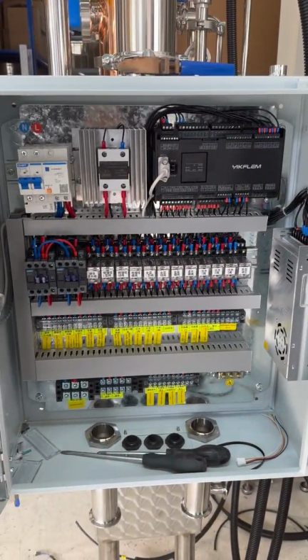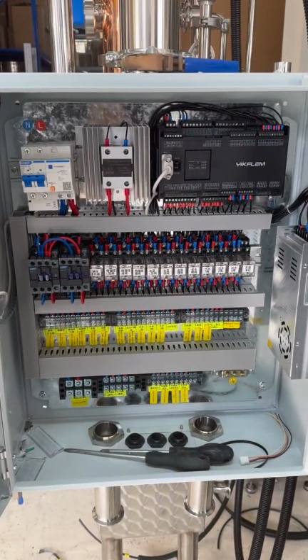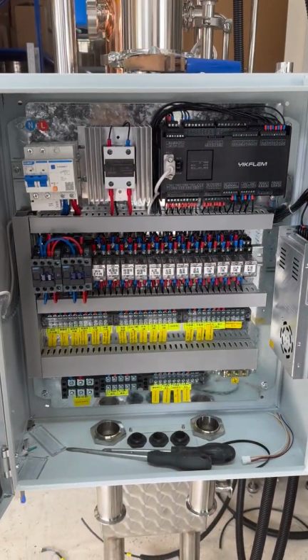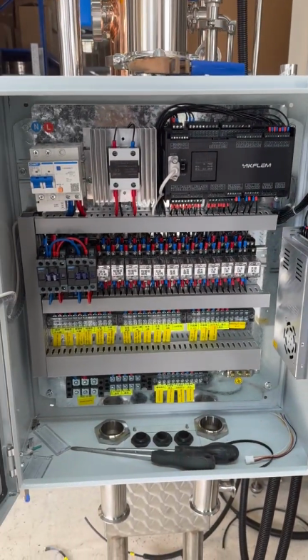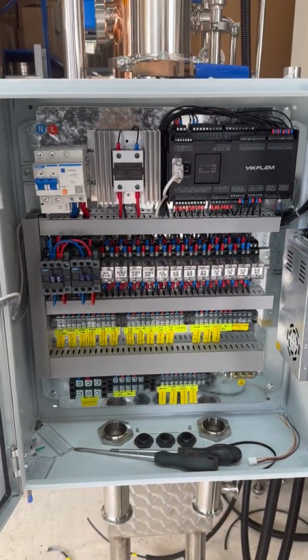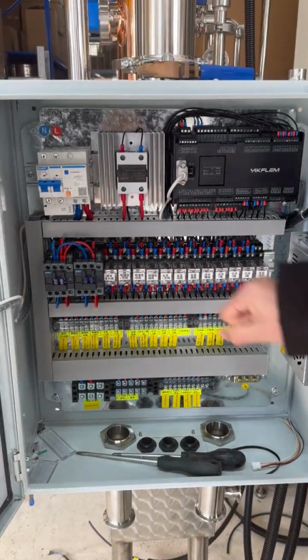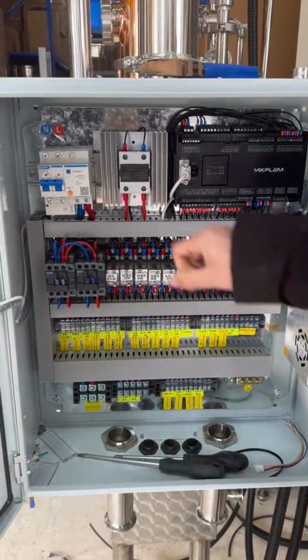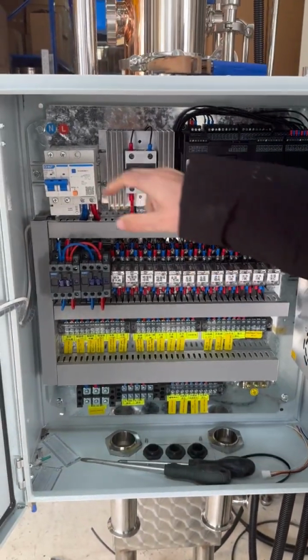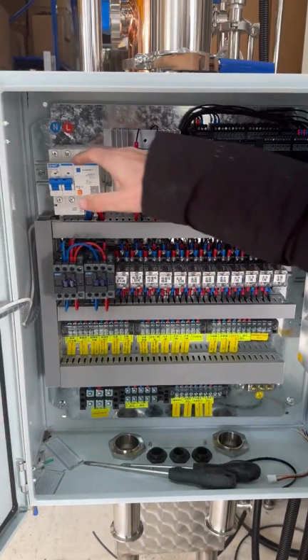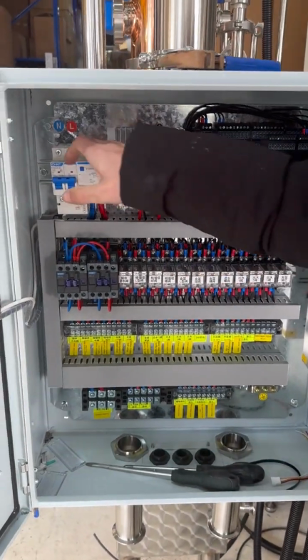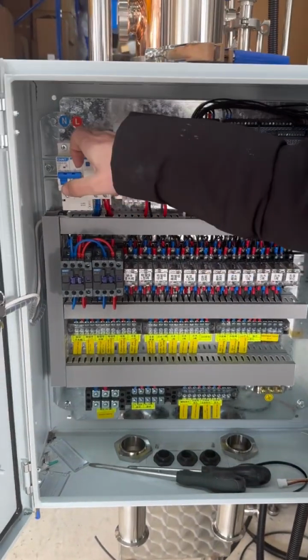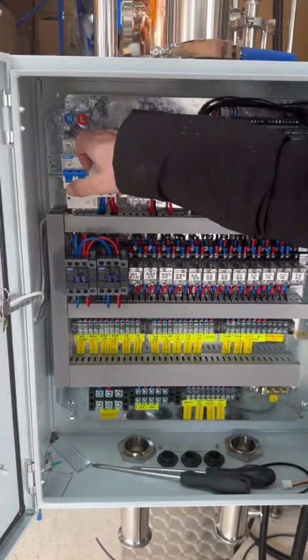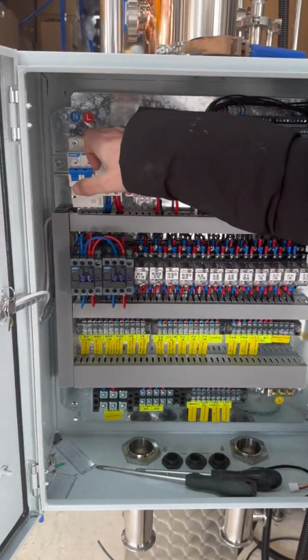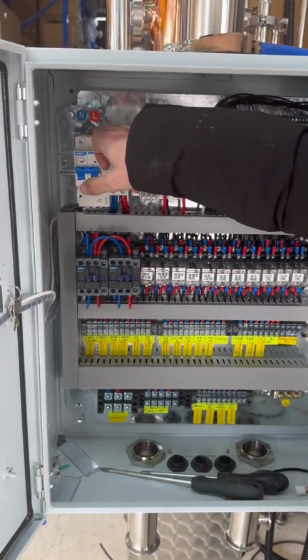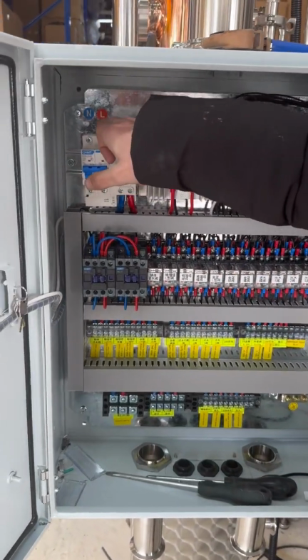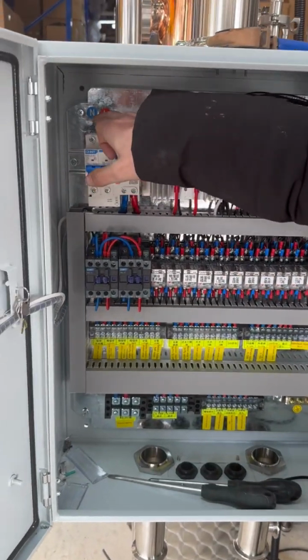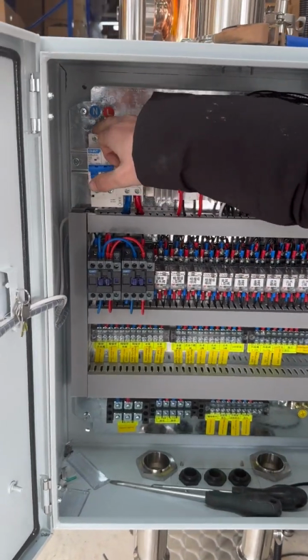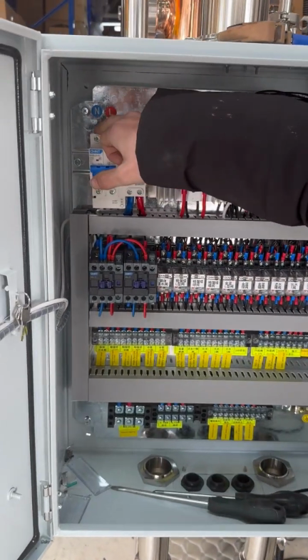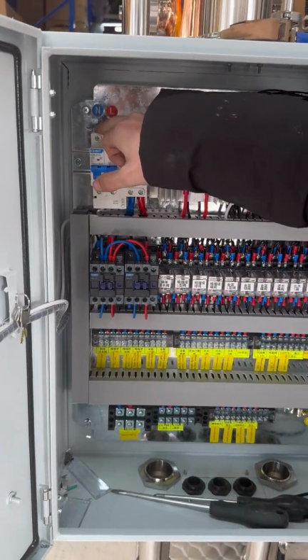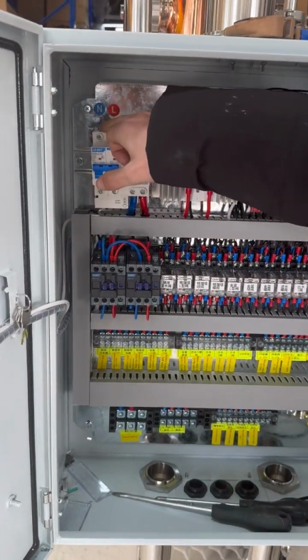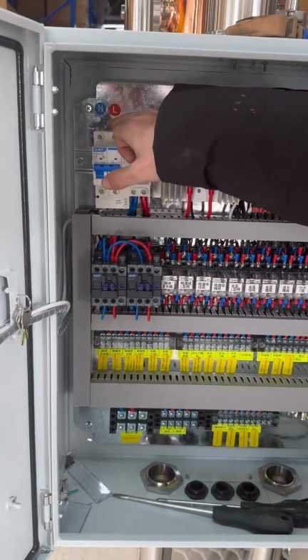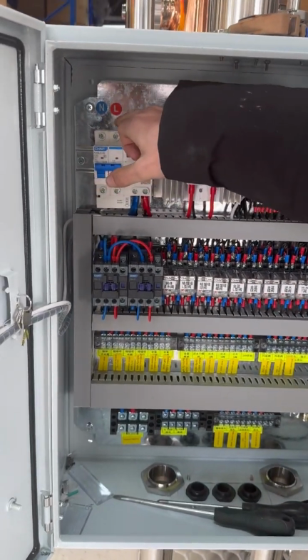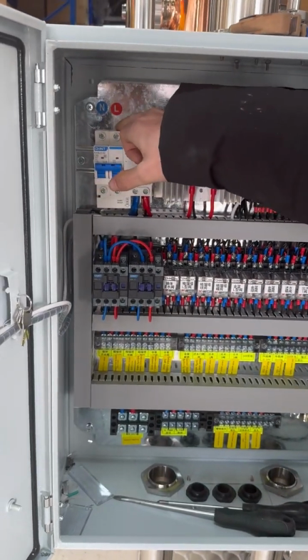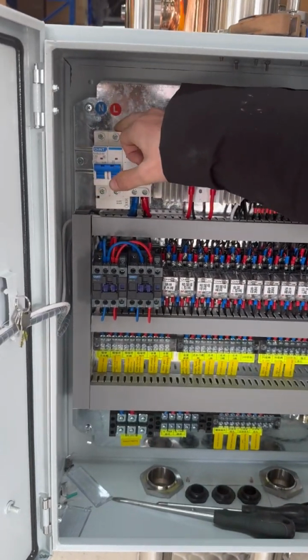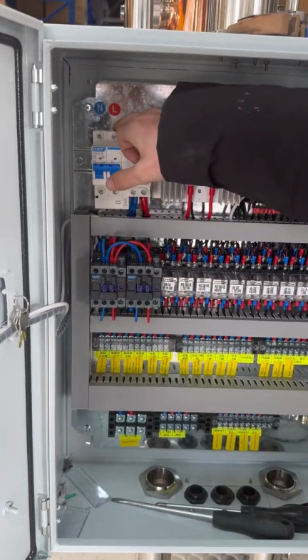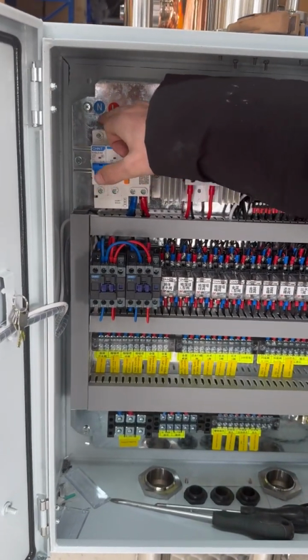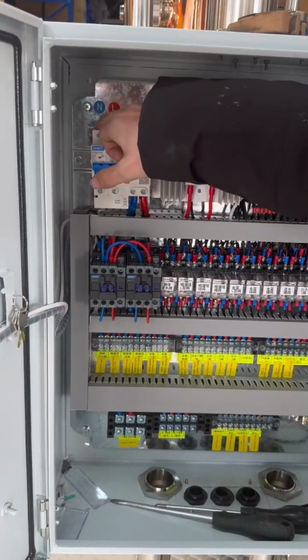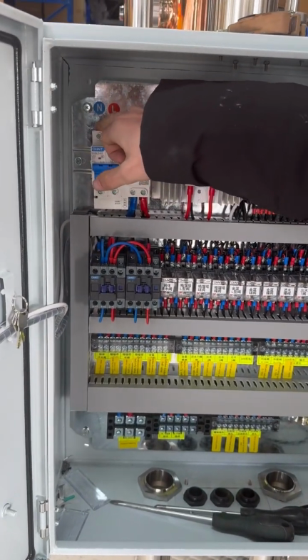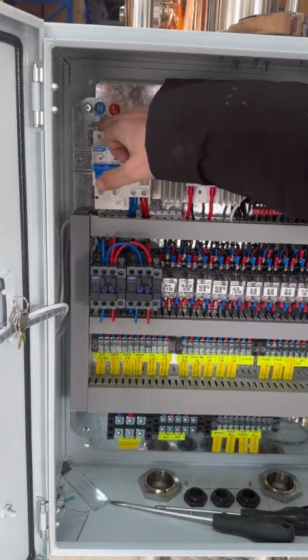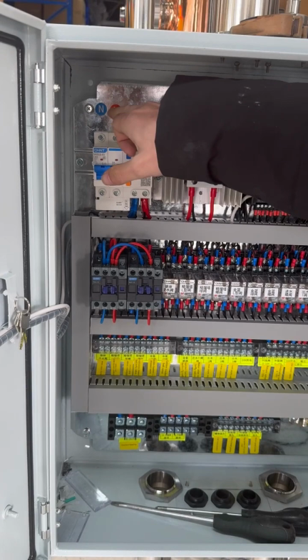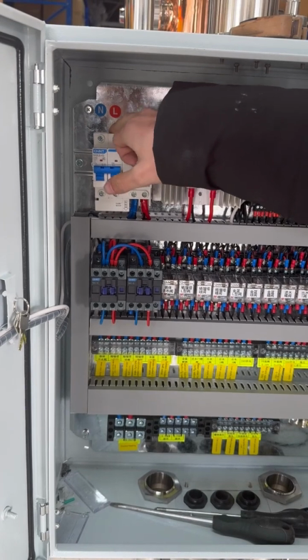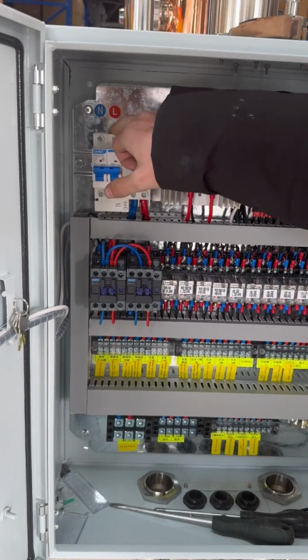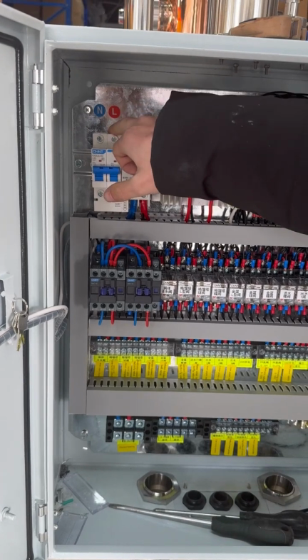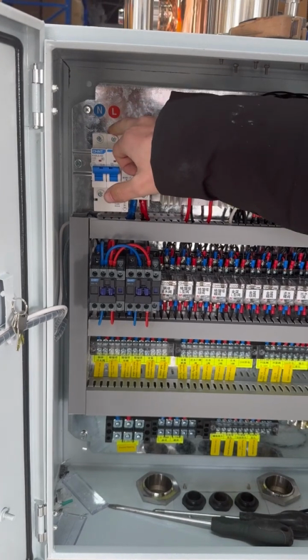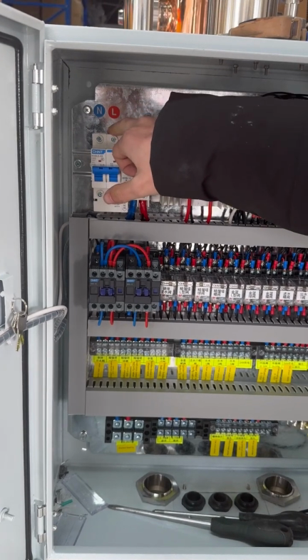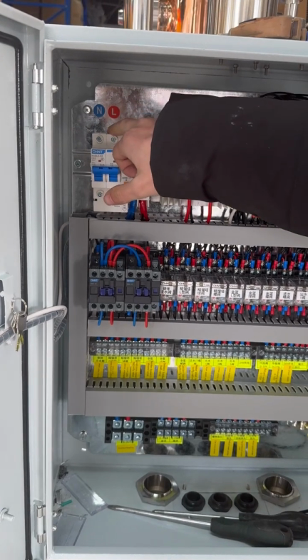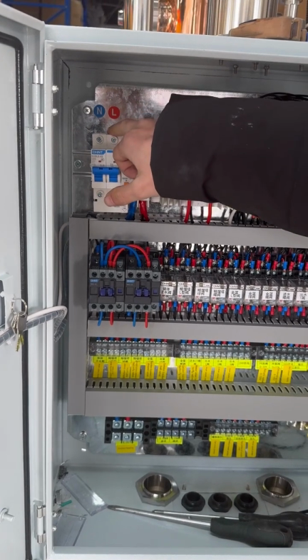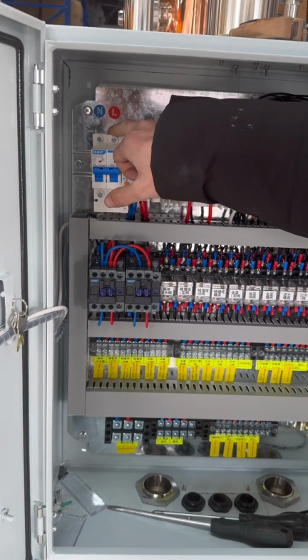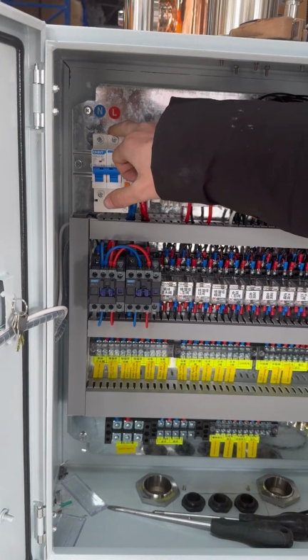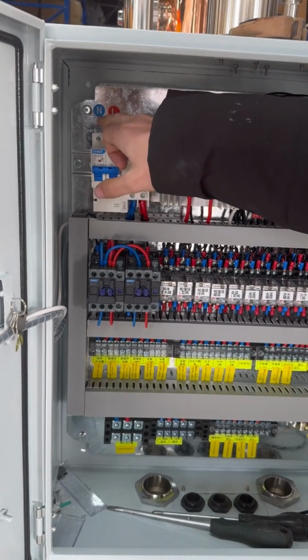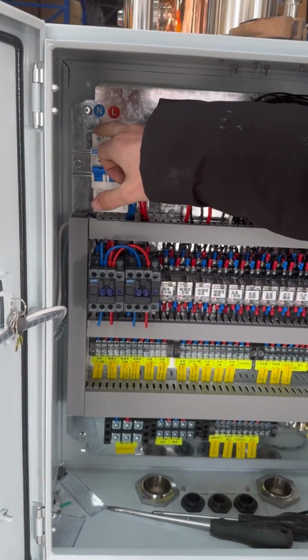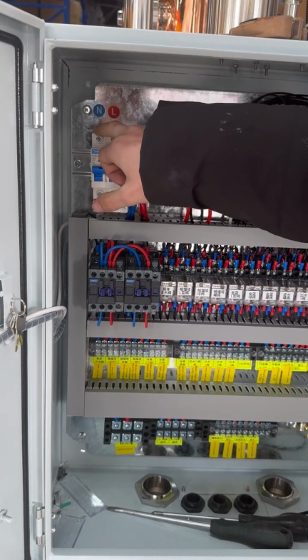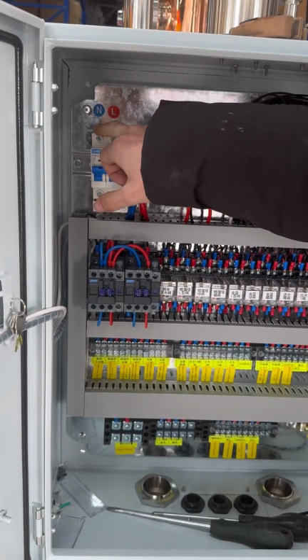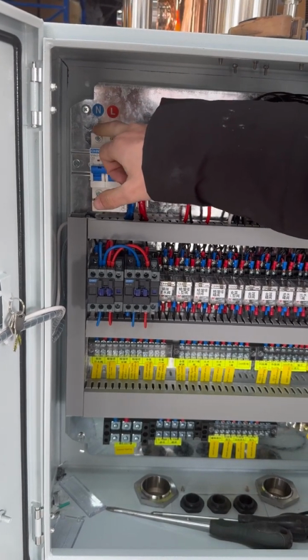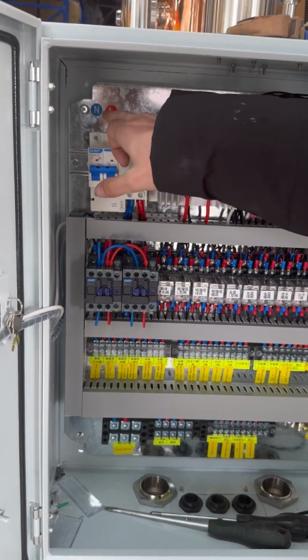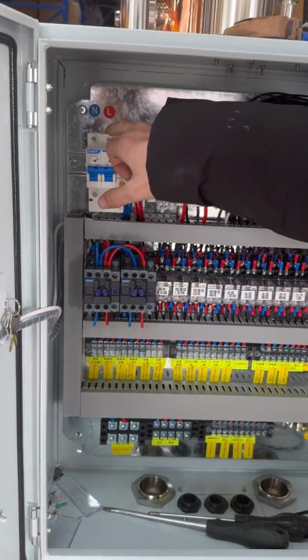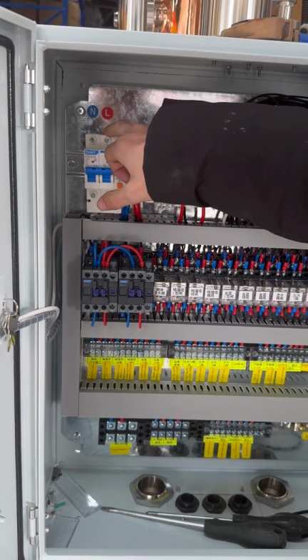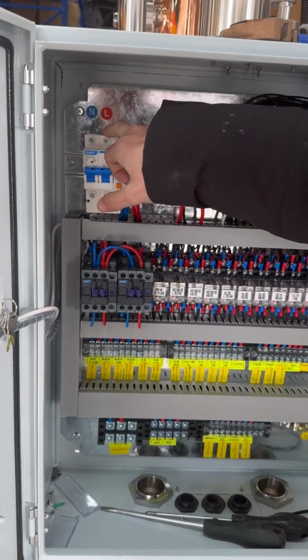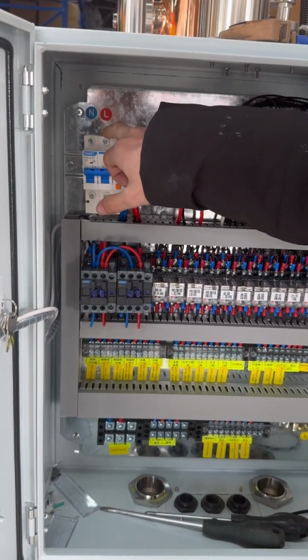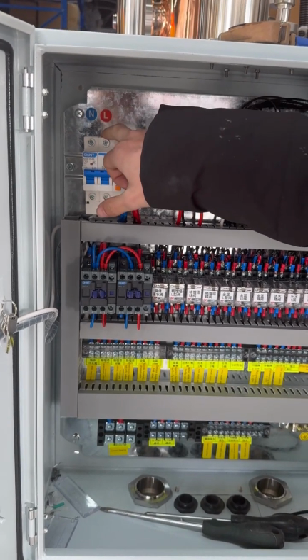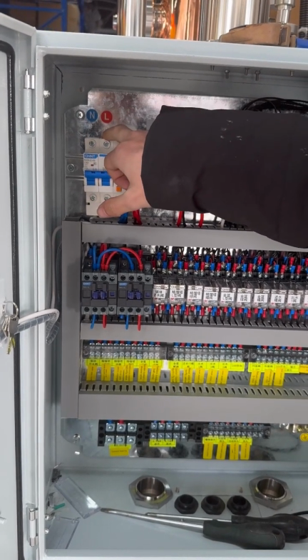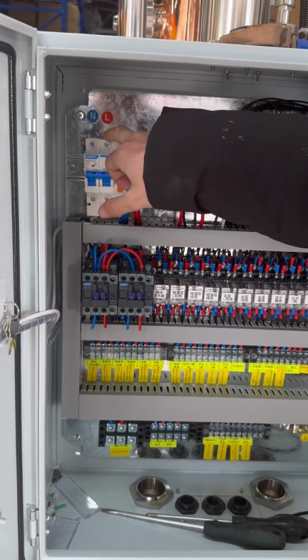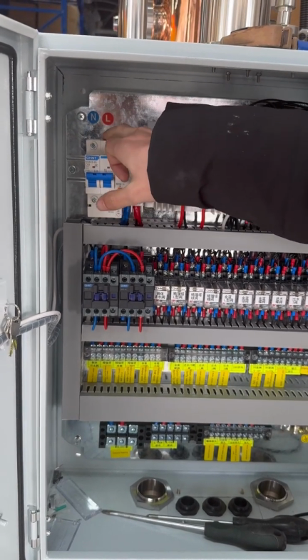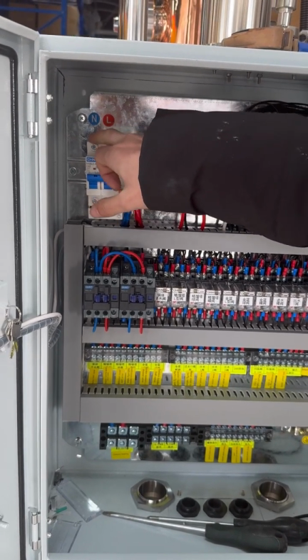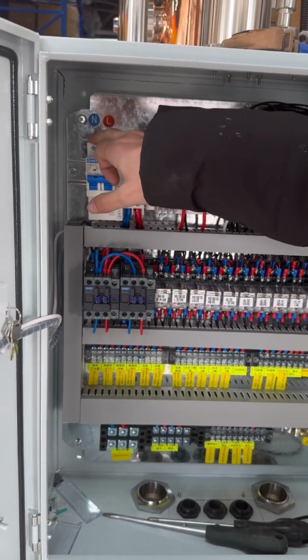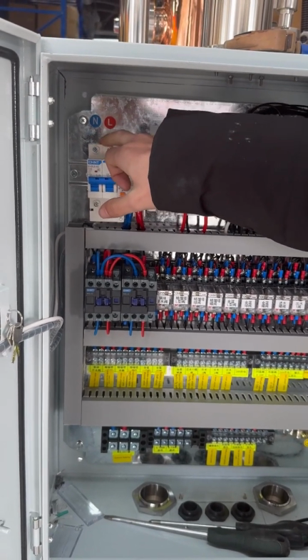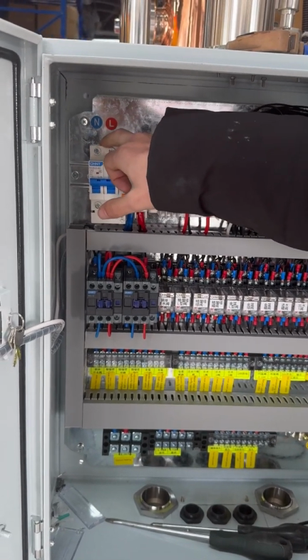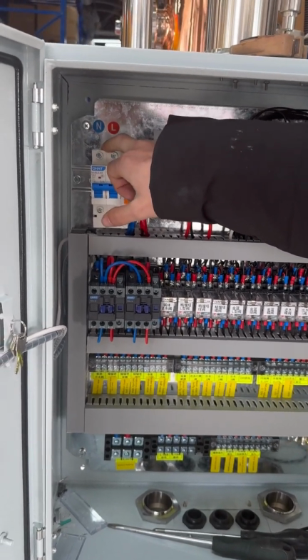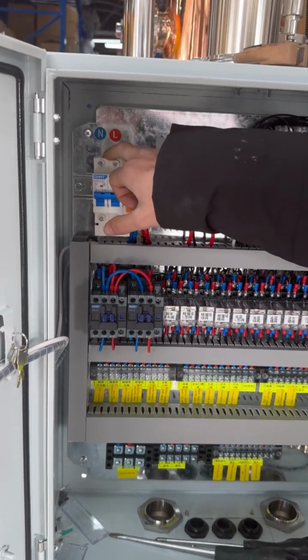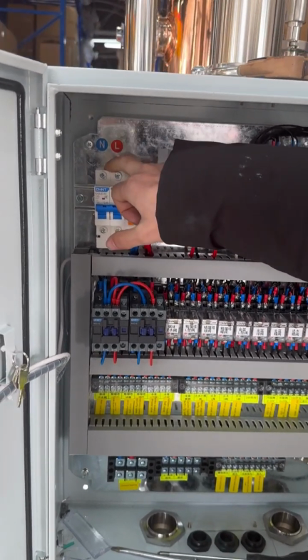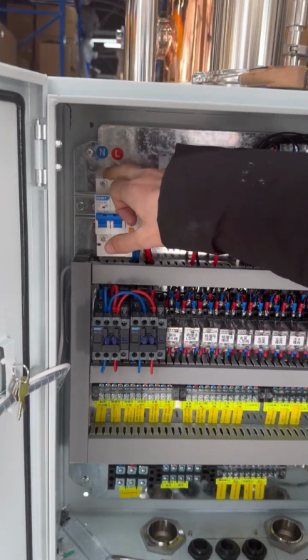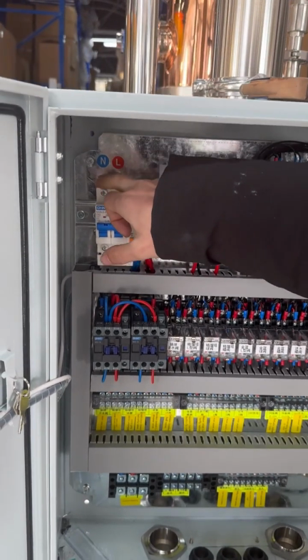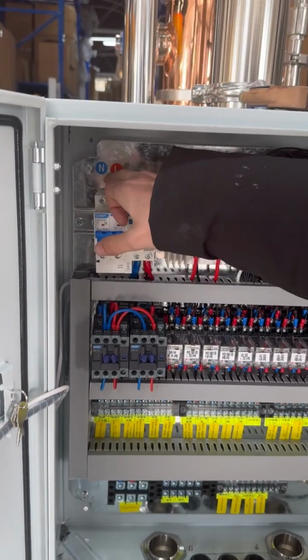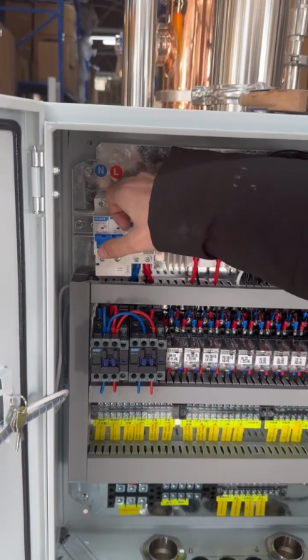After you receive it, you need to connect your 220-volt home inlet from here.